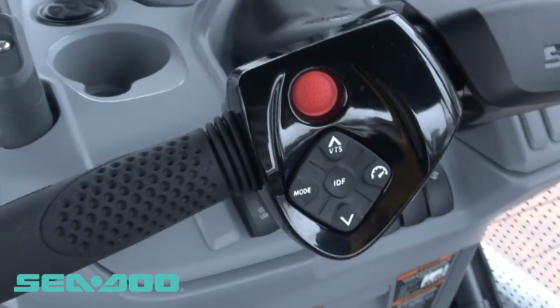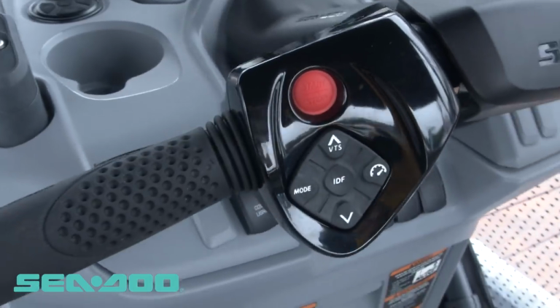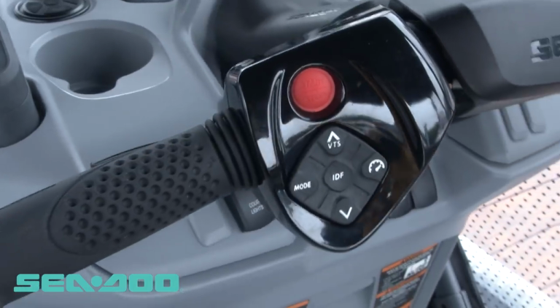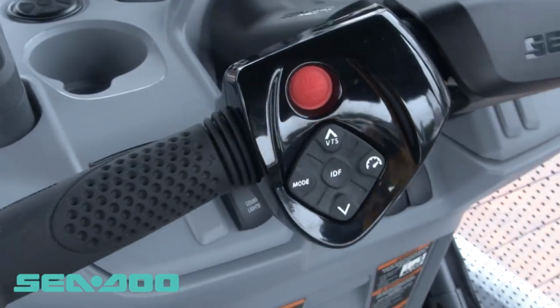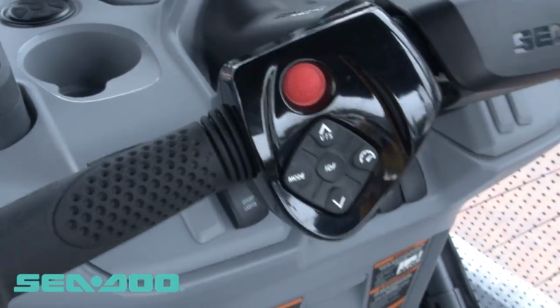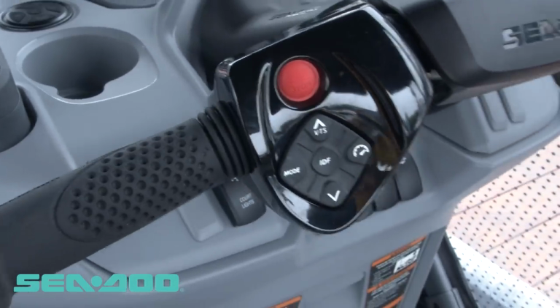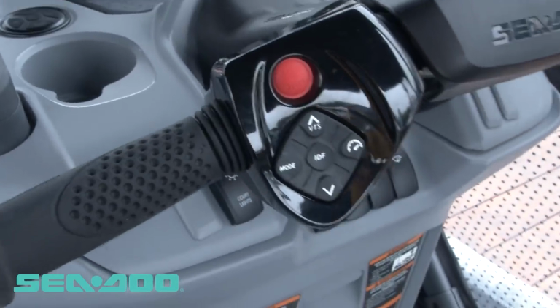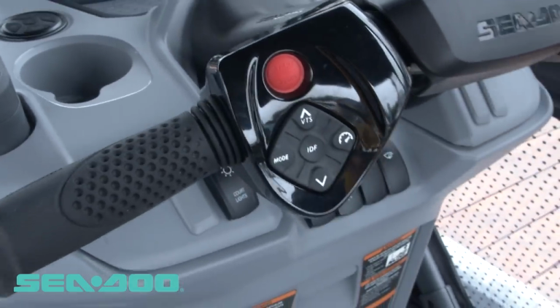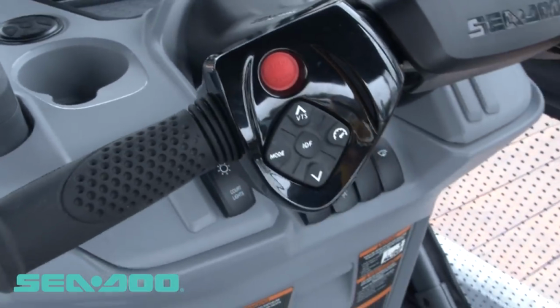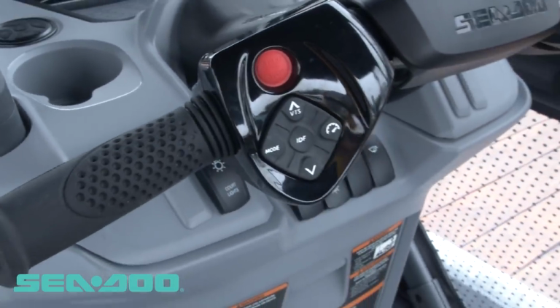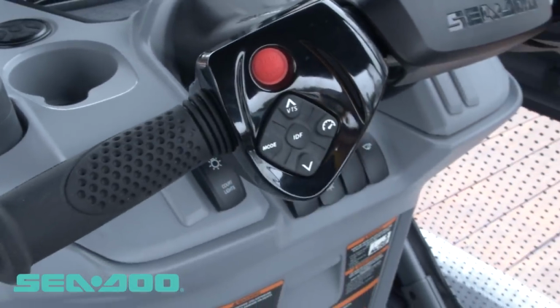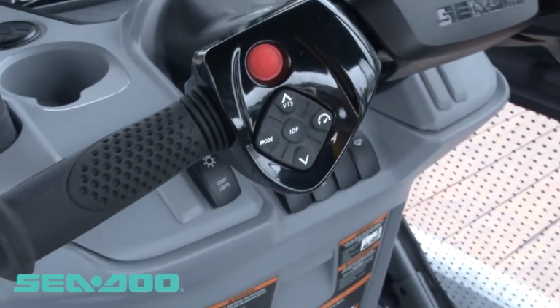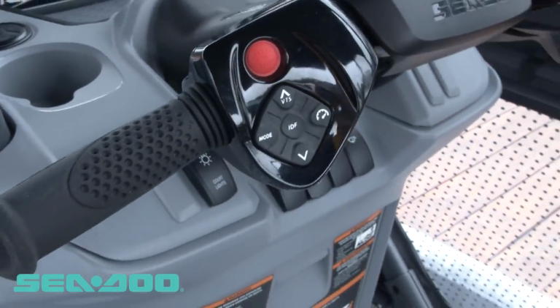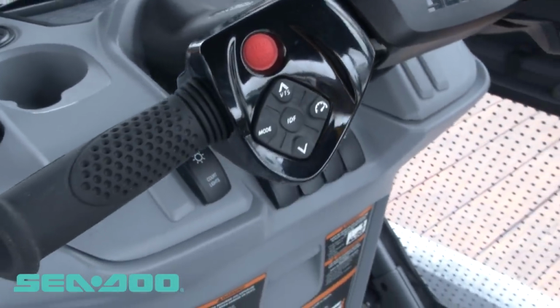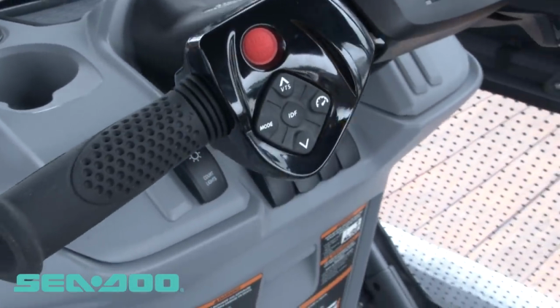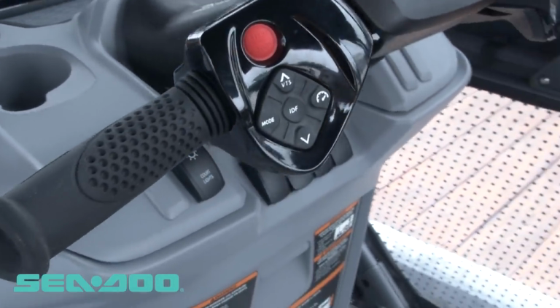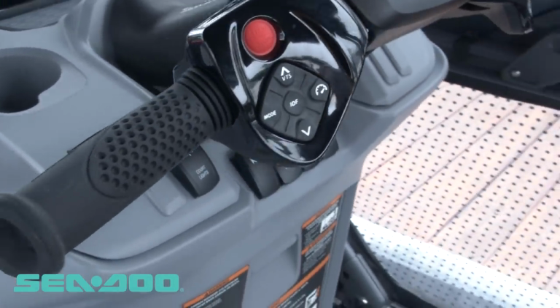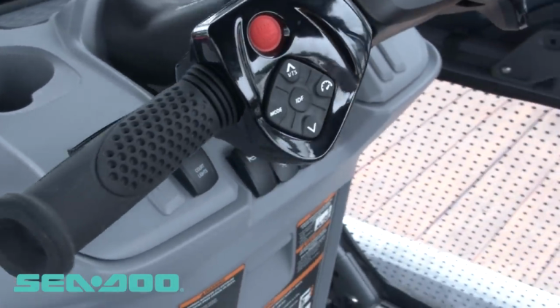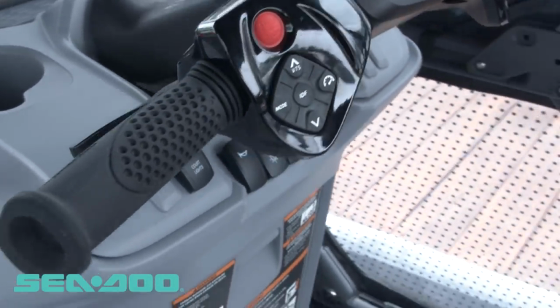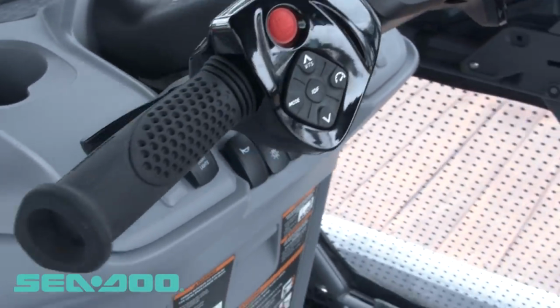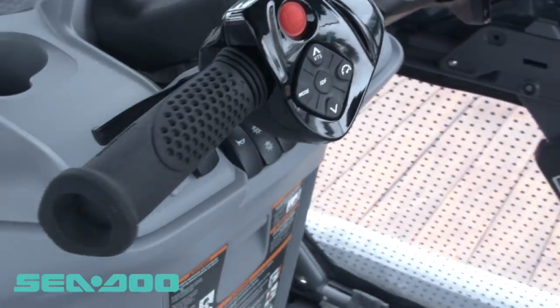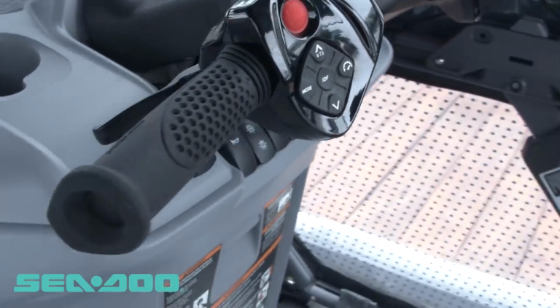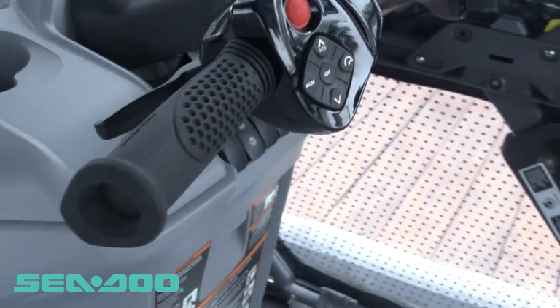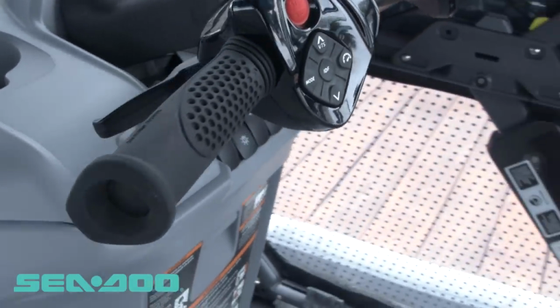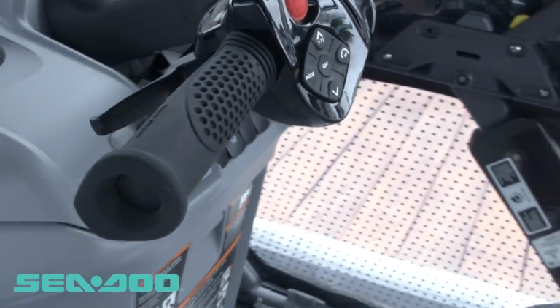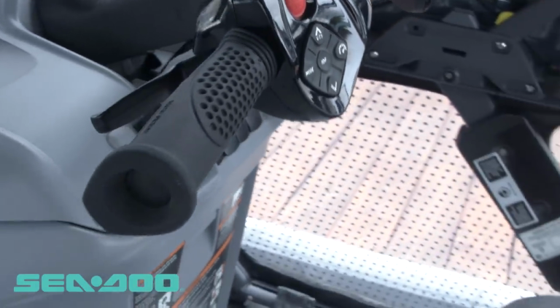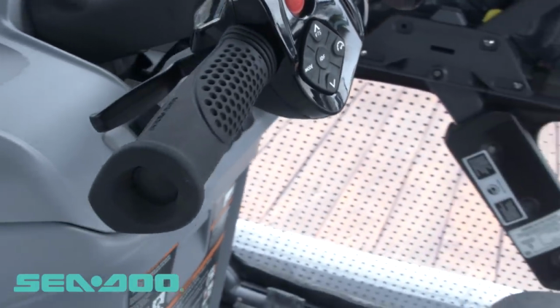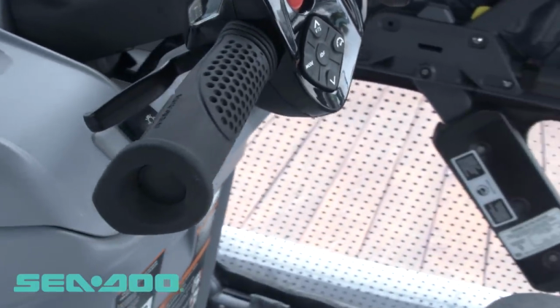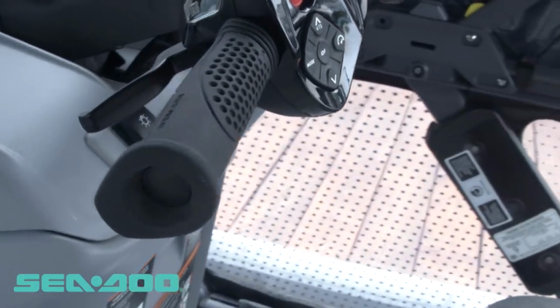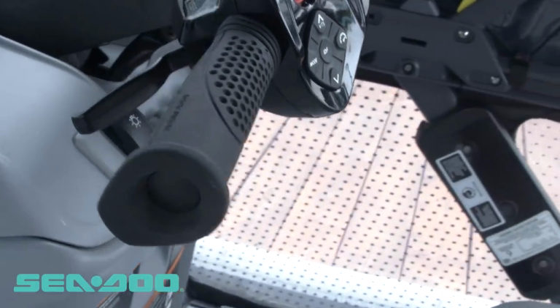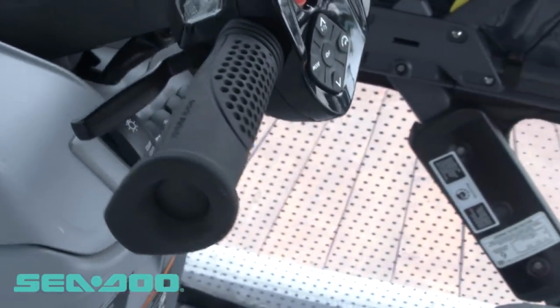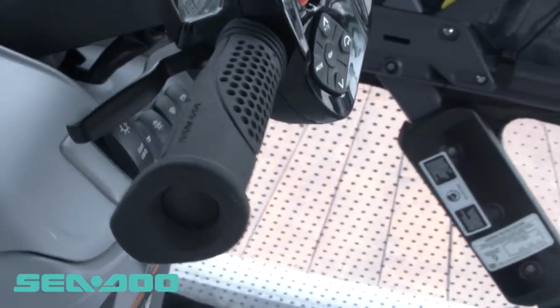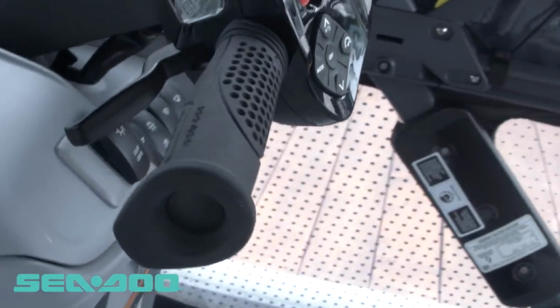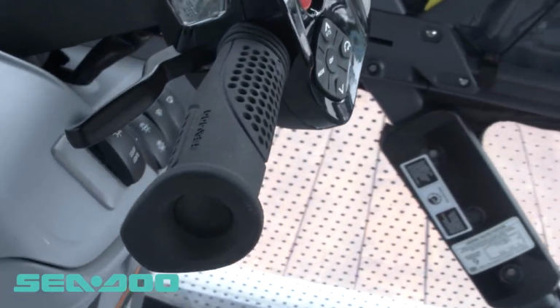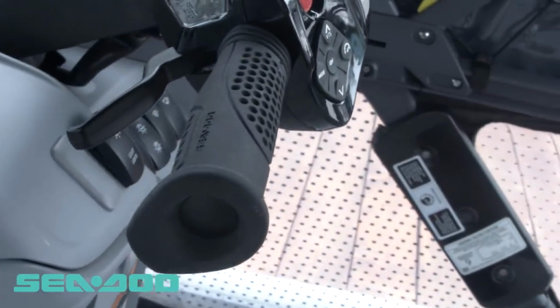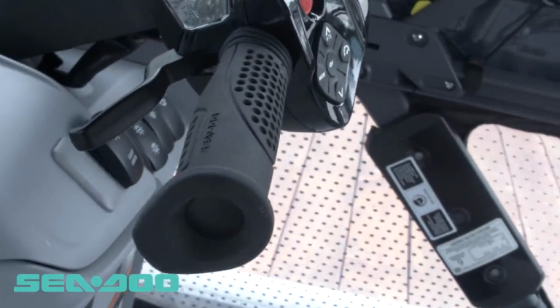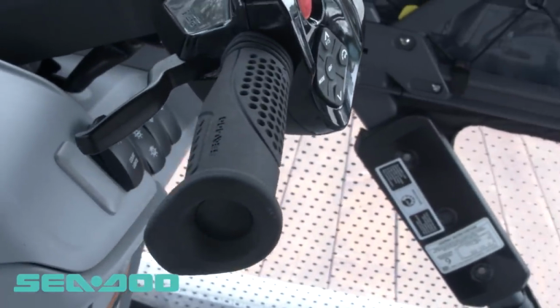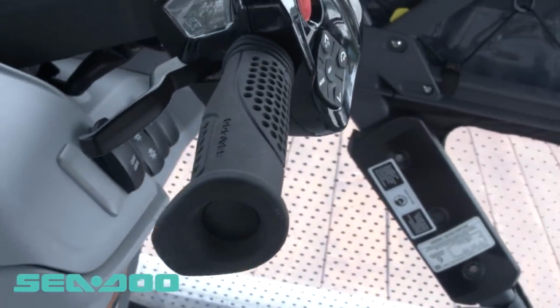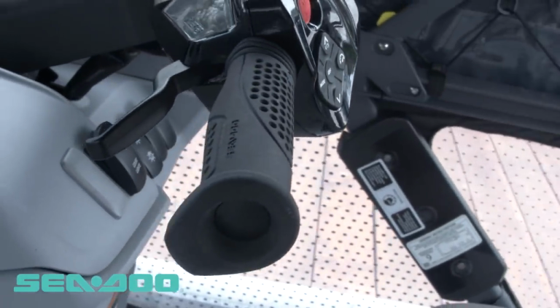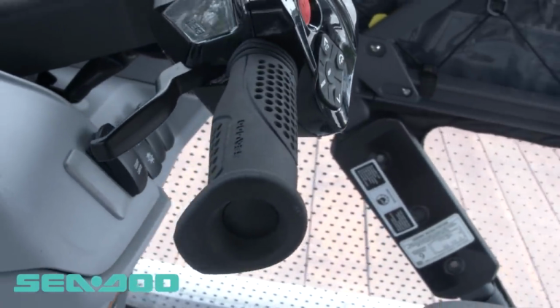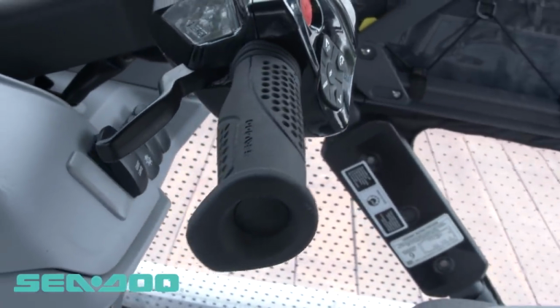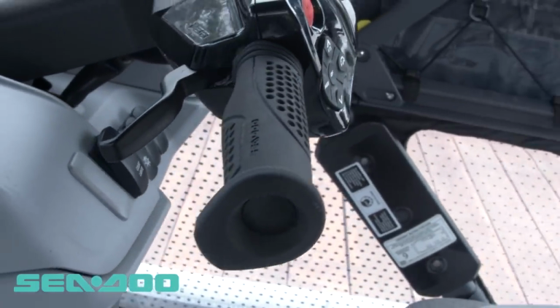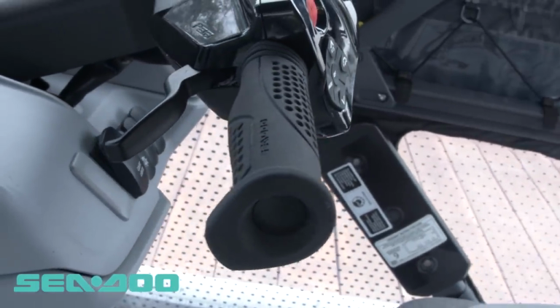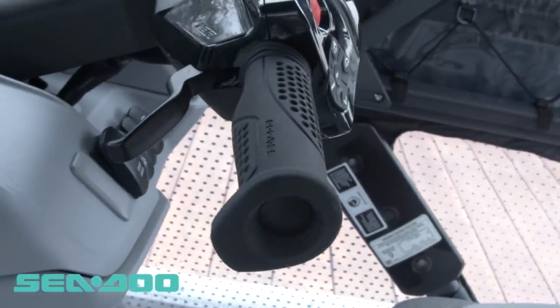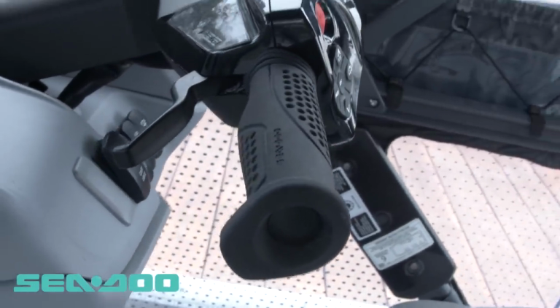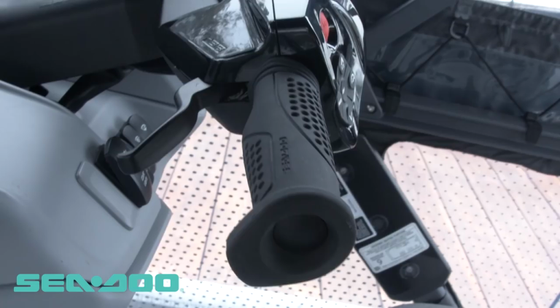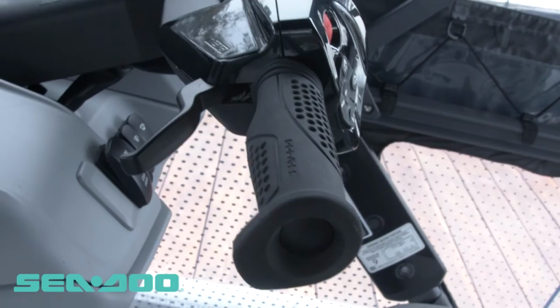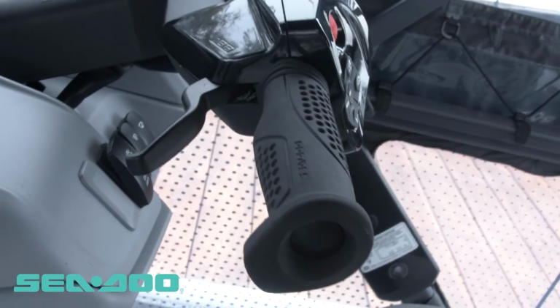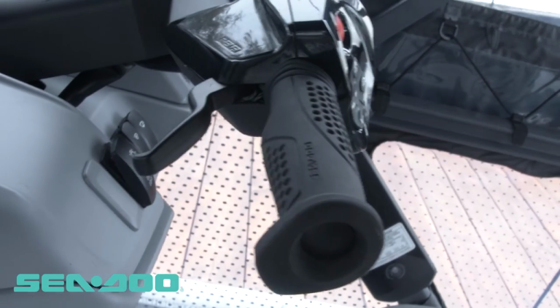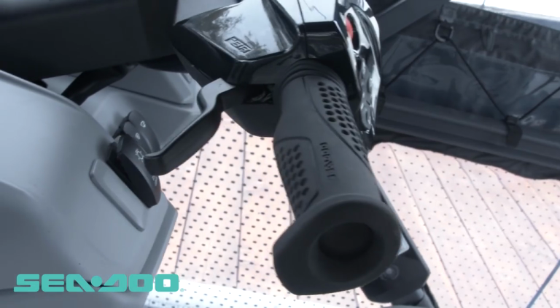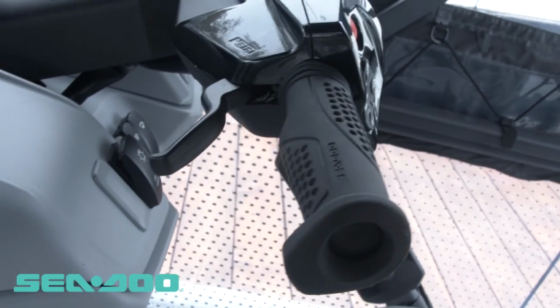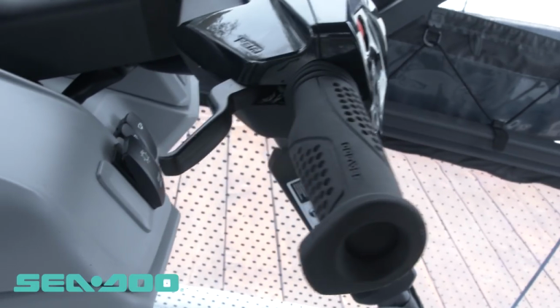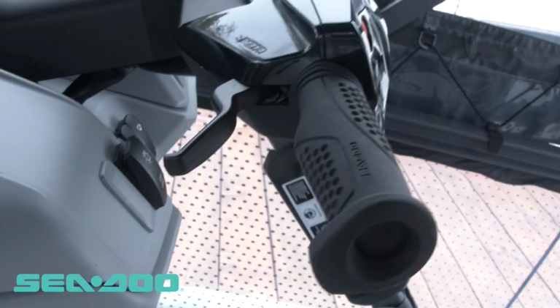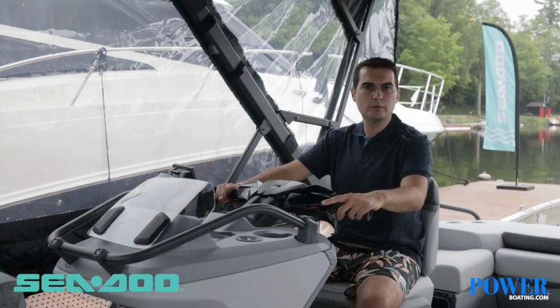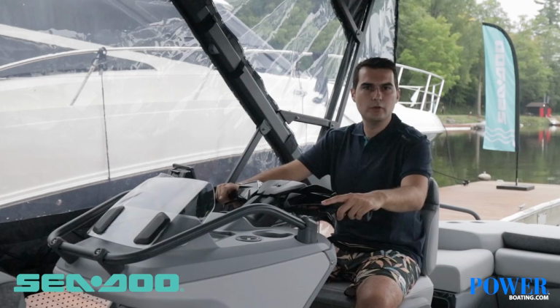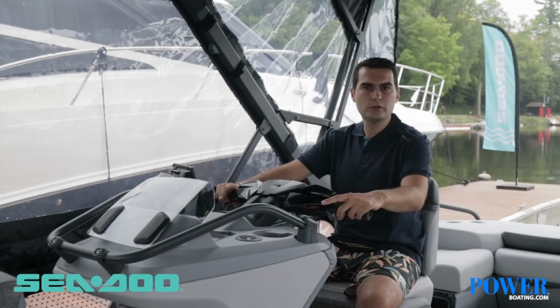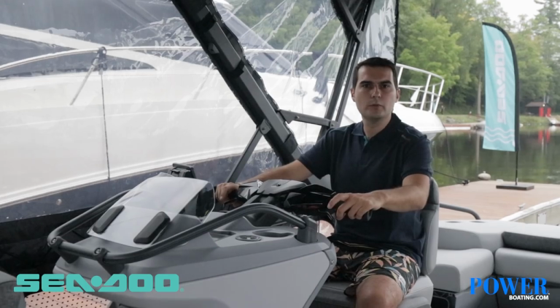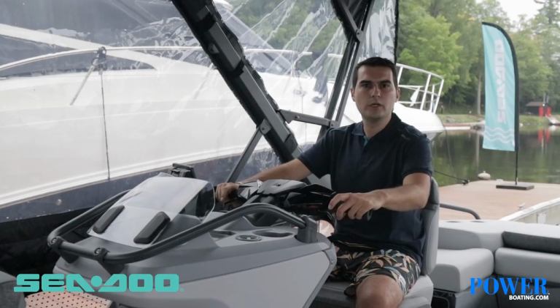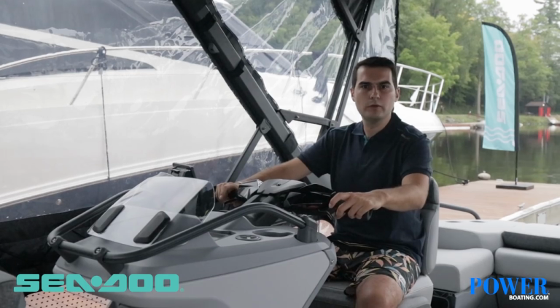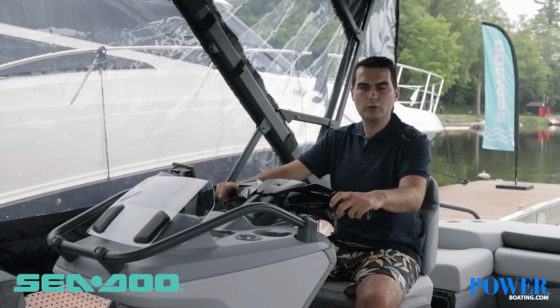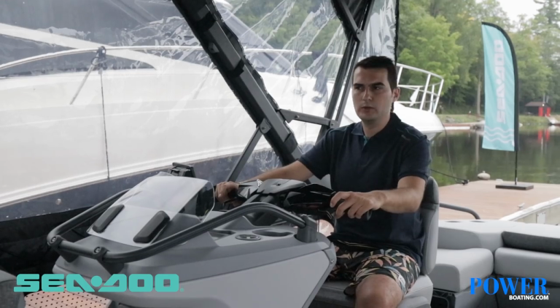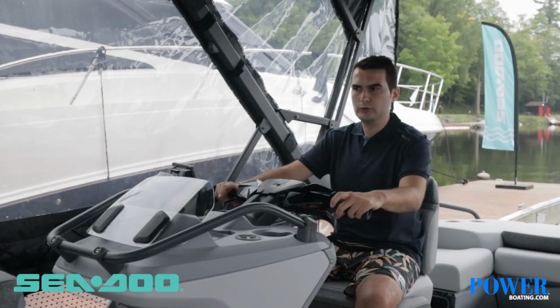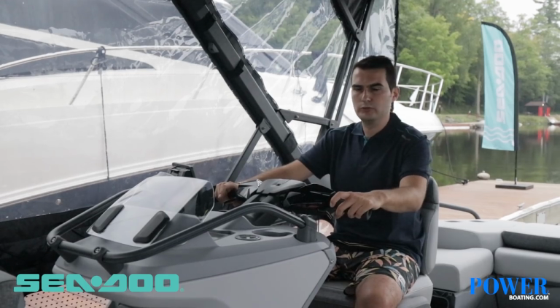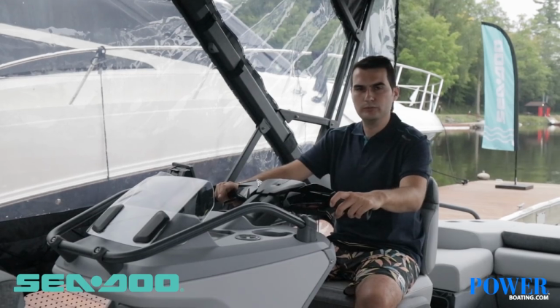Switch is offering a brake which is a first in the industry, and it allows you to easily maneuver and dock the boat whenever you want to.